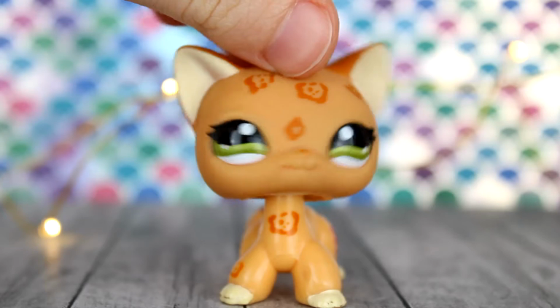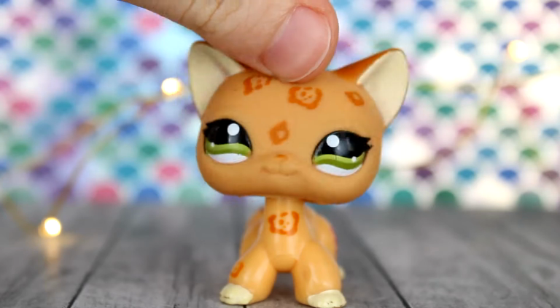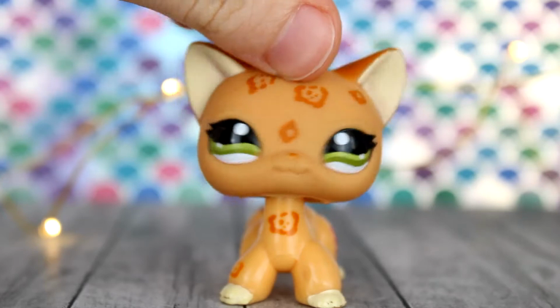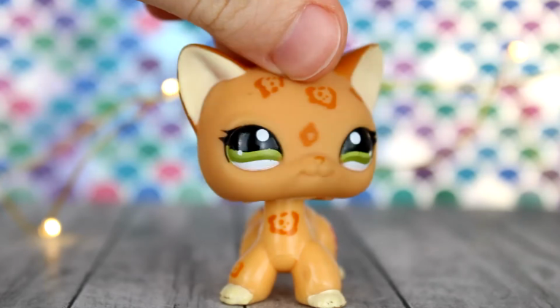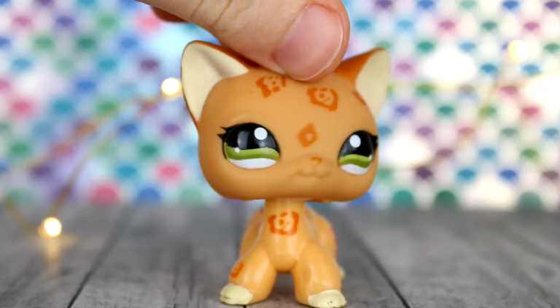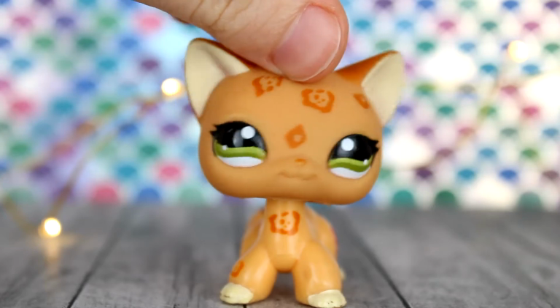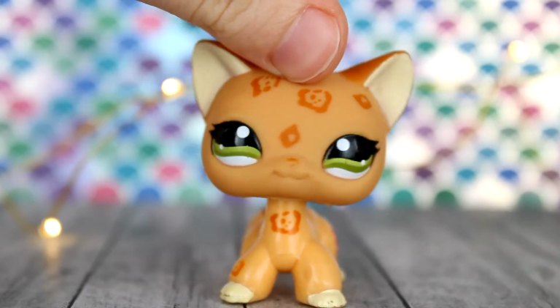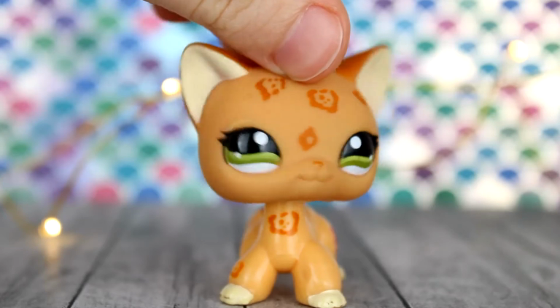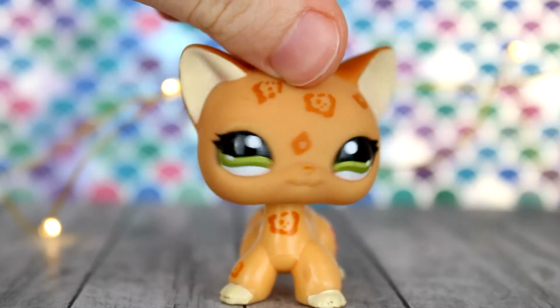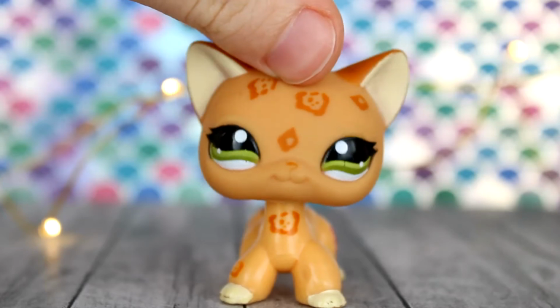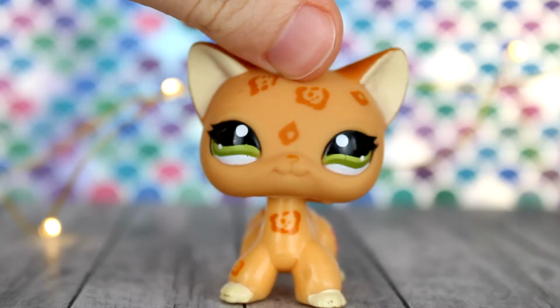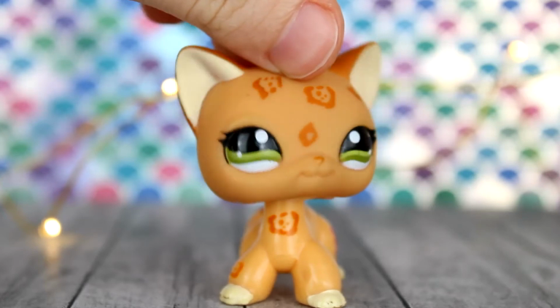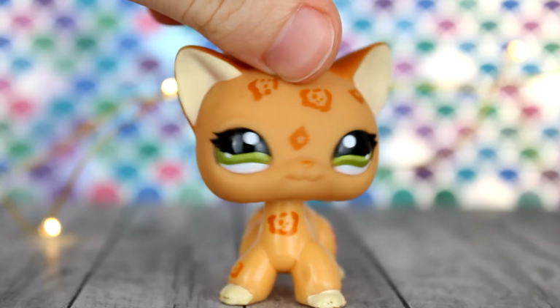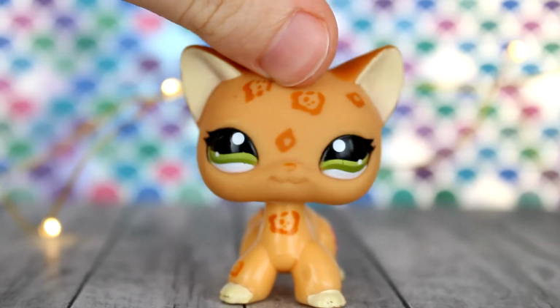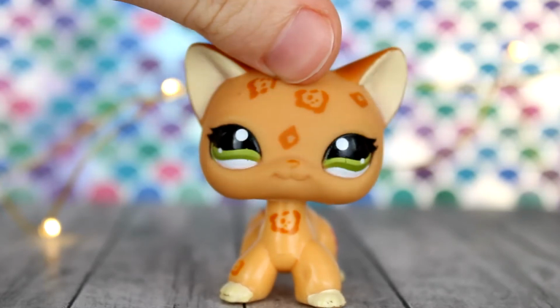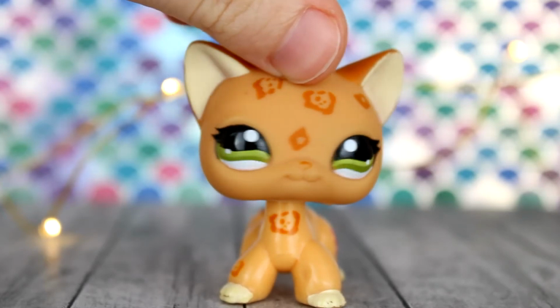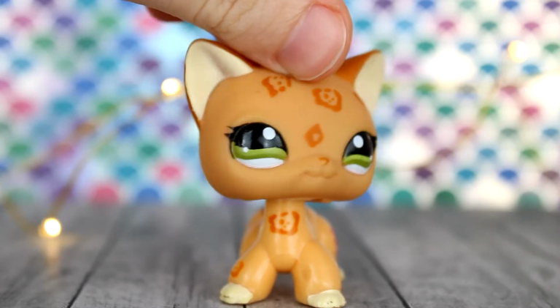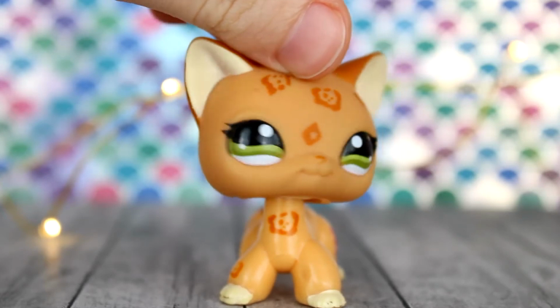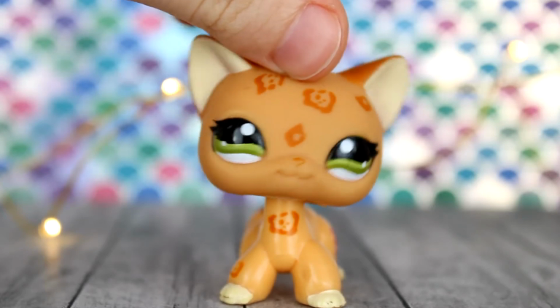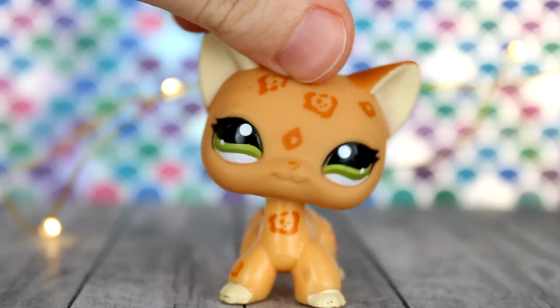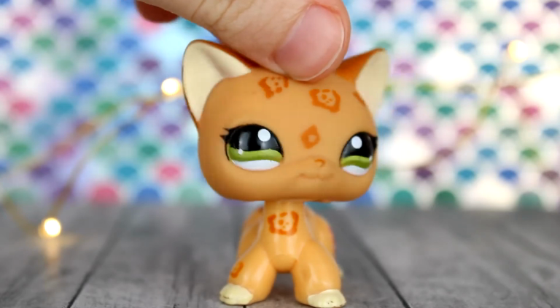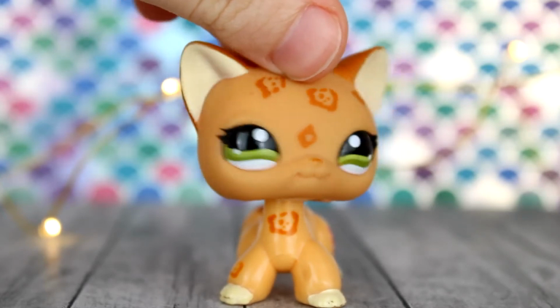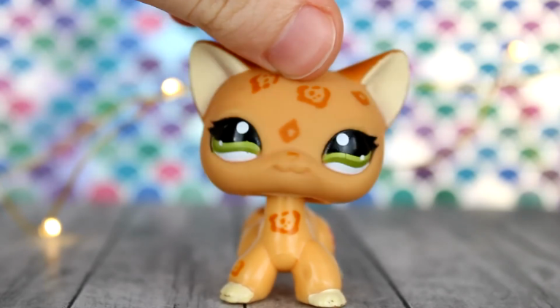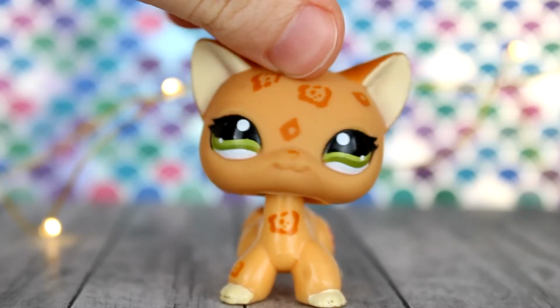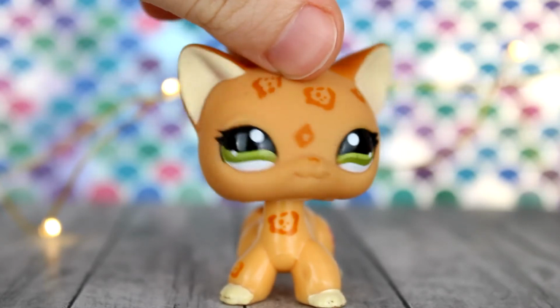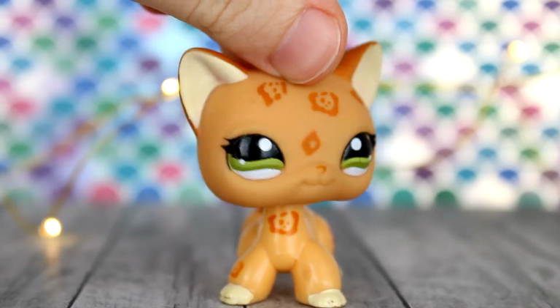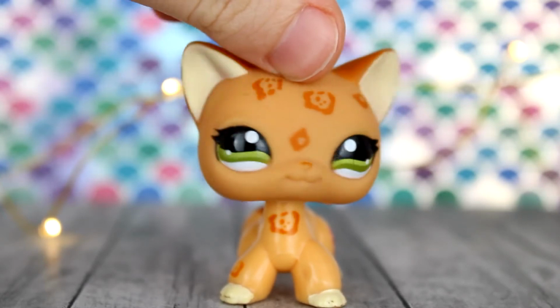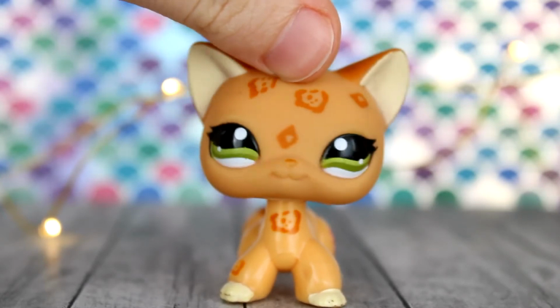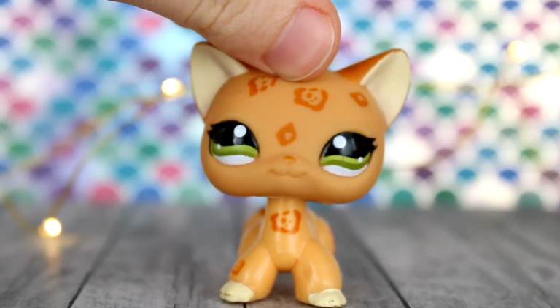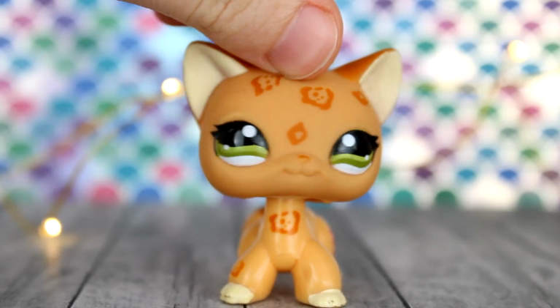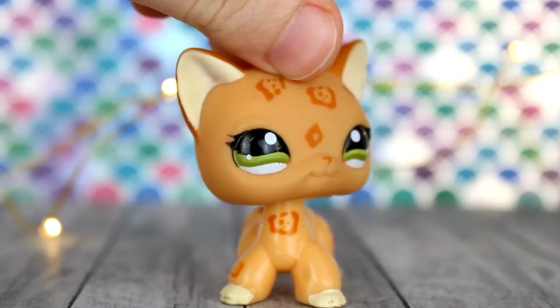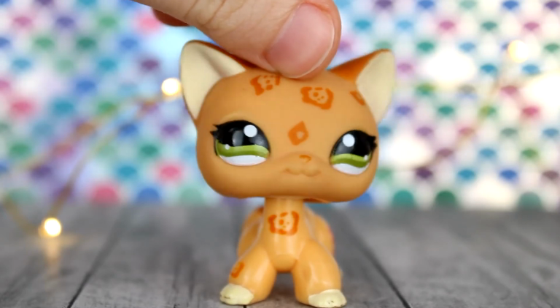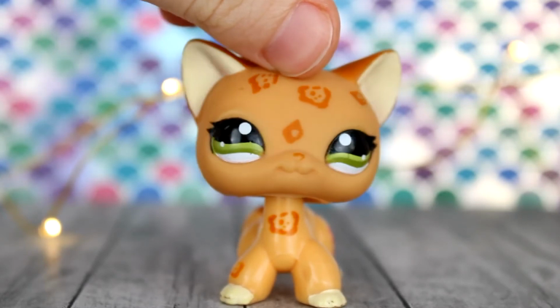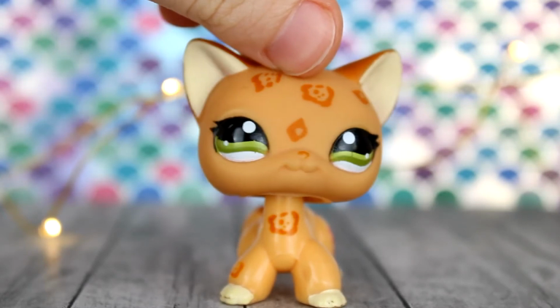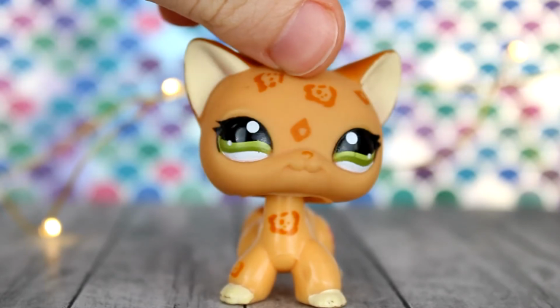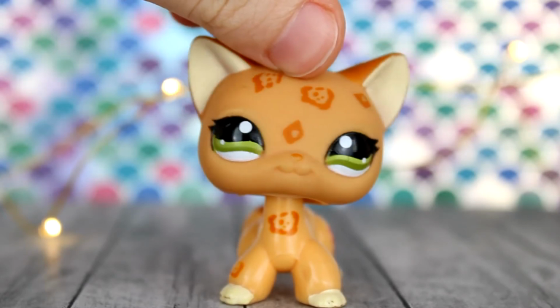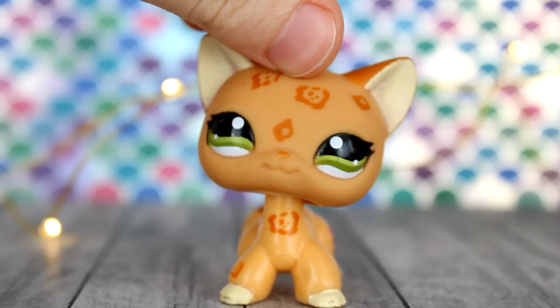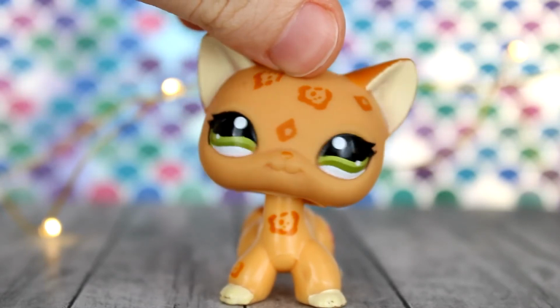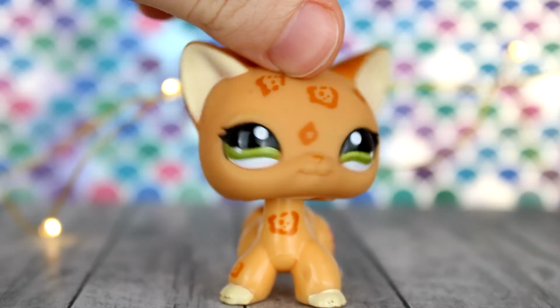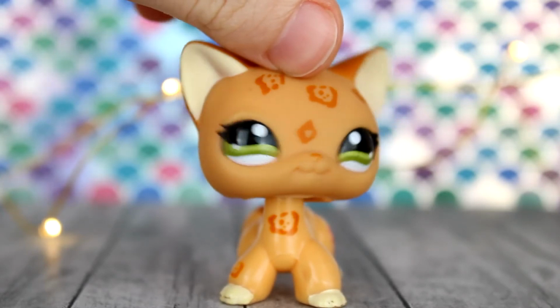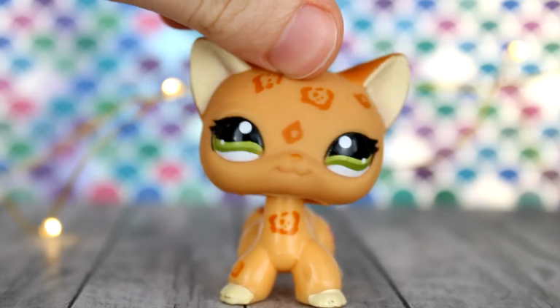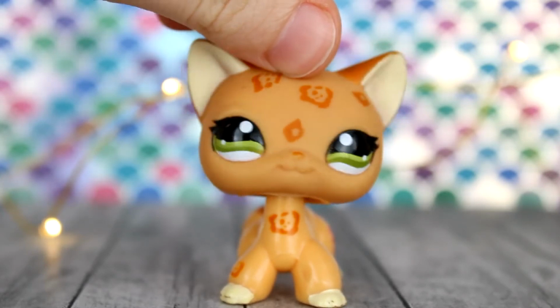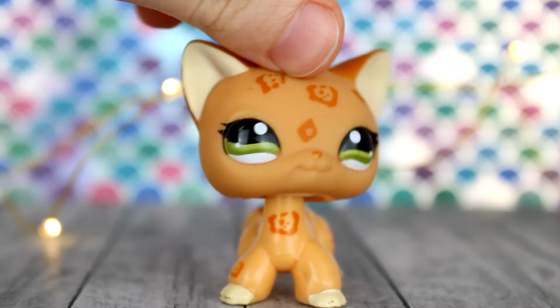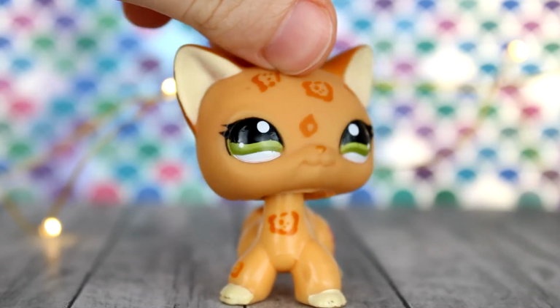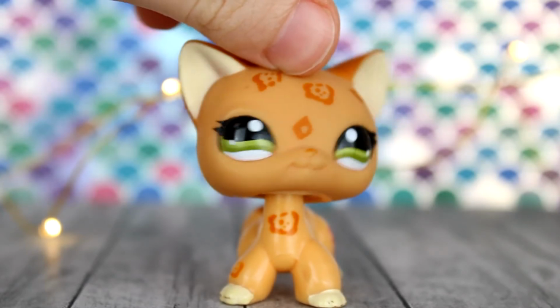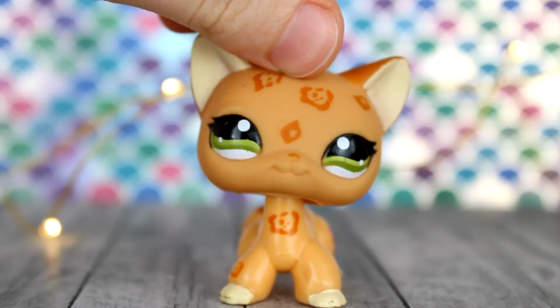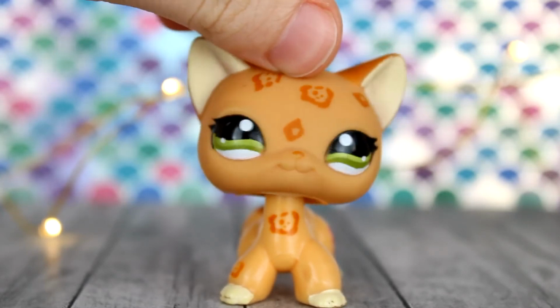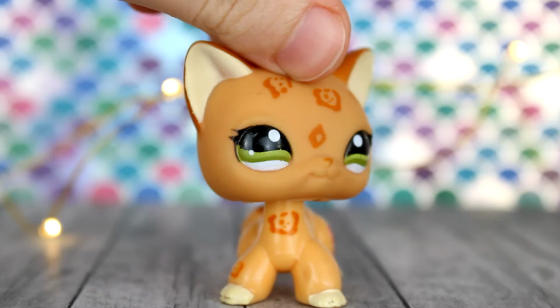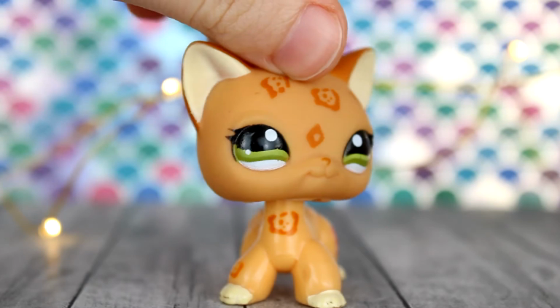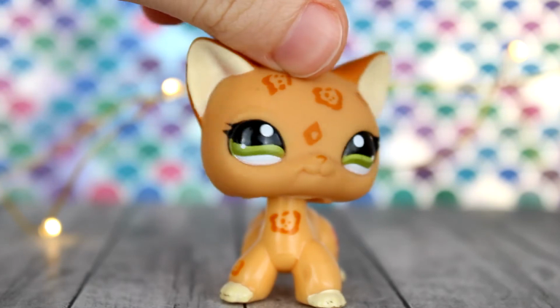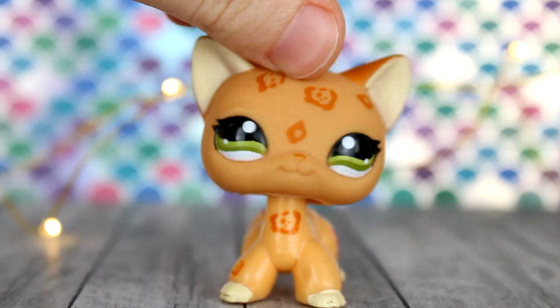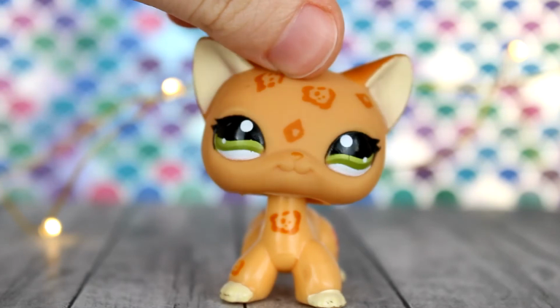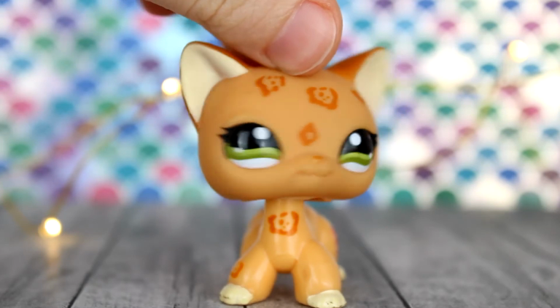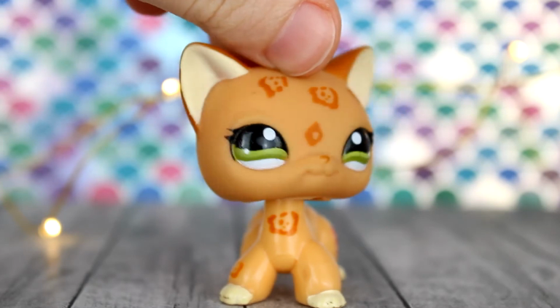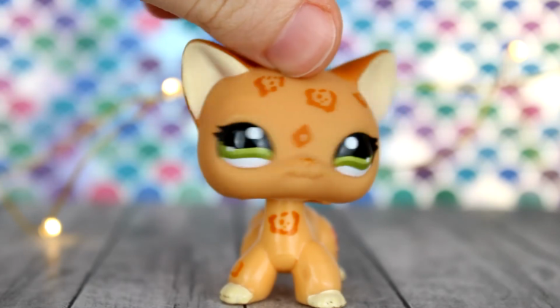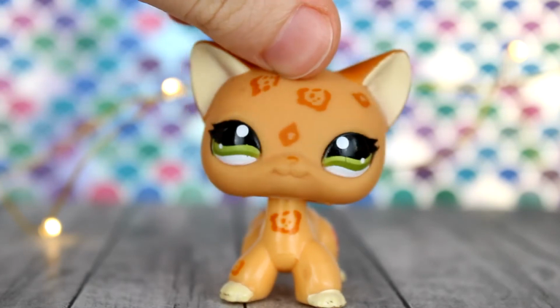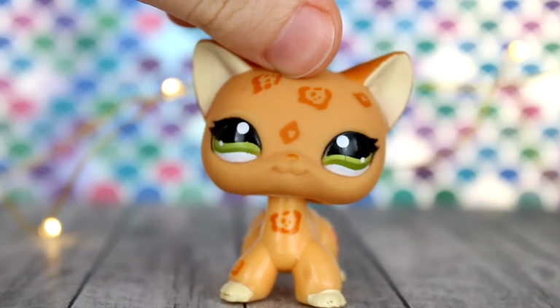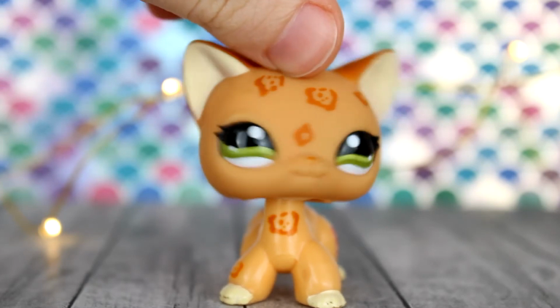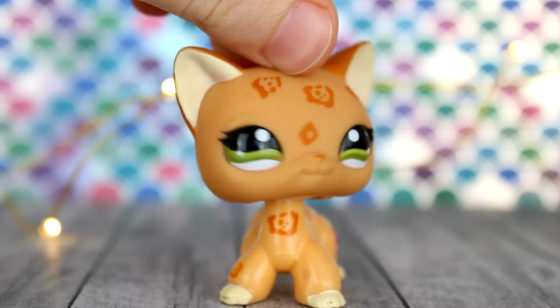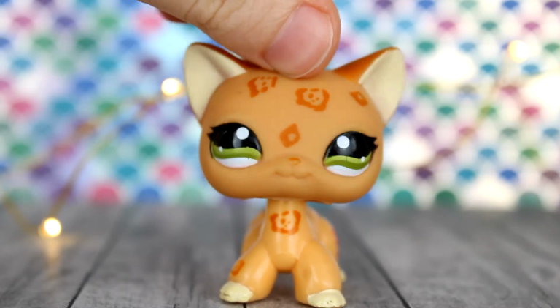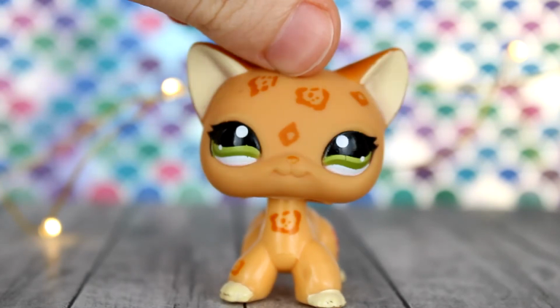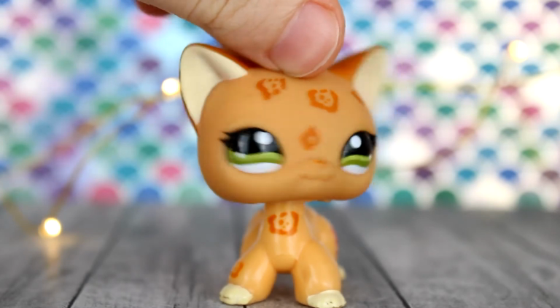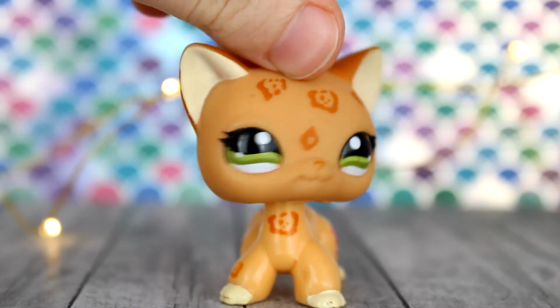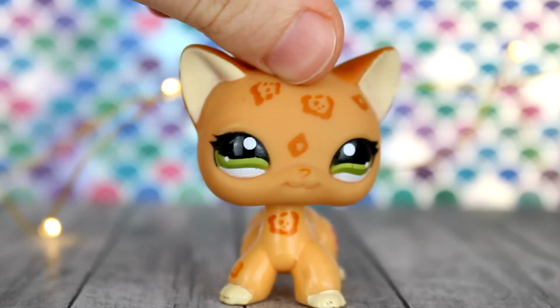Hi guys, LPS Briley here, and in today's video I'm going to be opening up a custom from Owl Talon Customs off of Instagram.